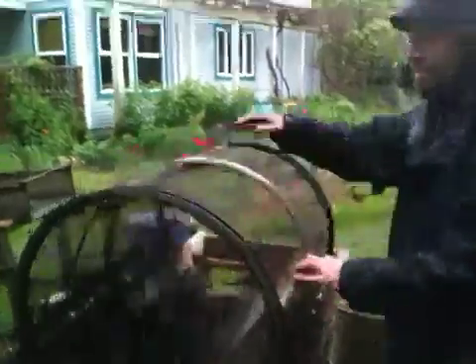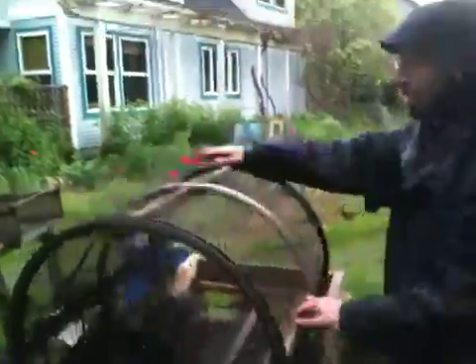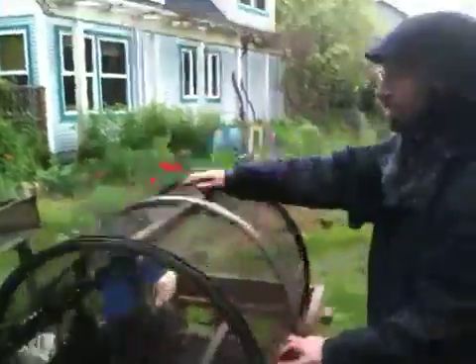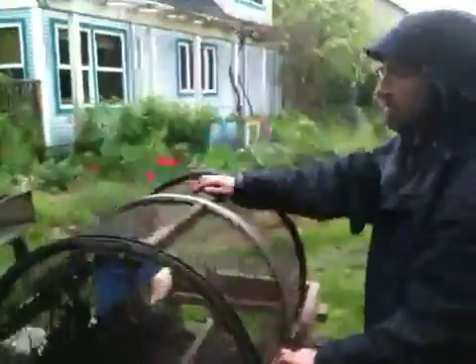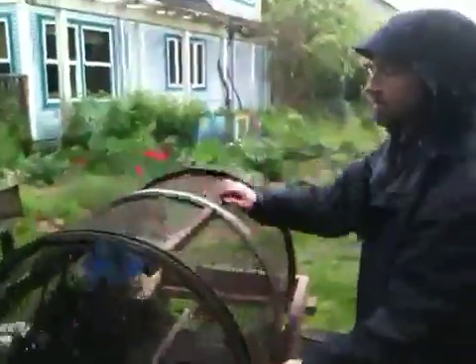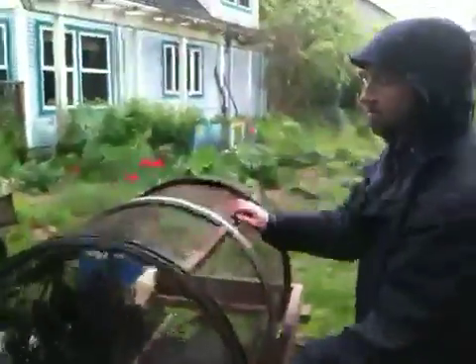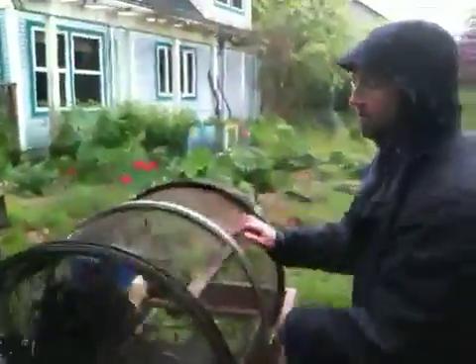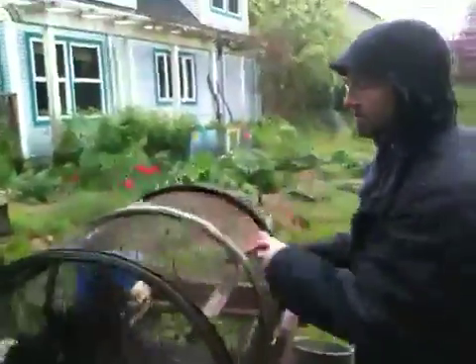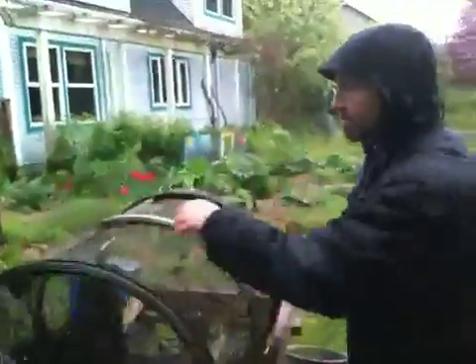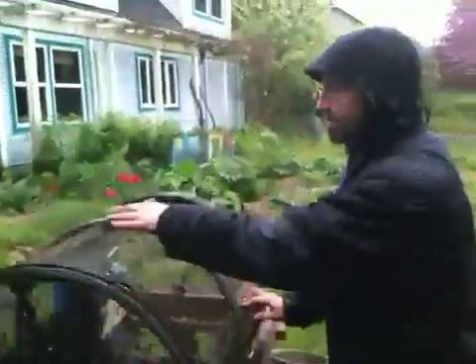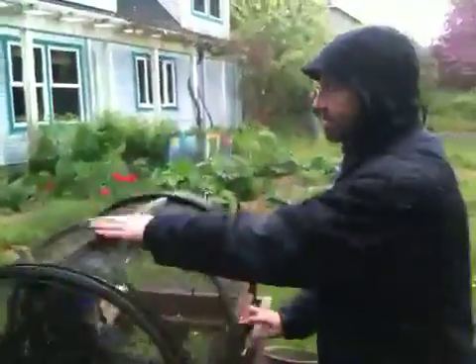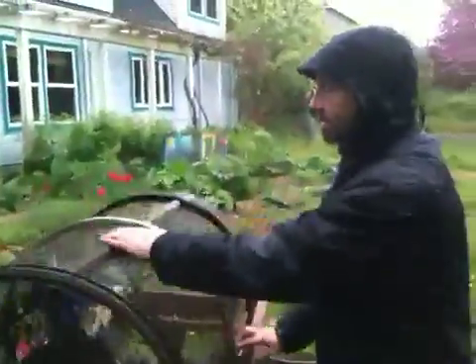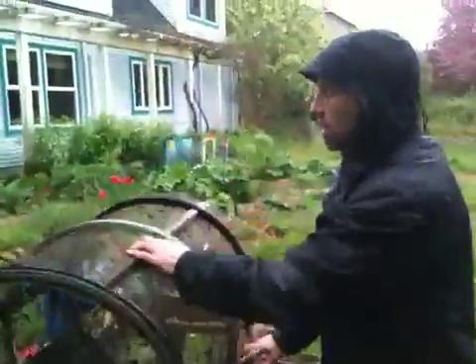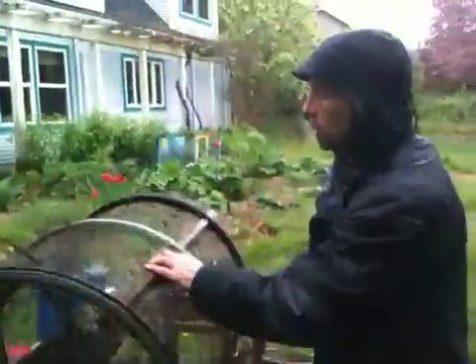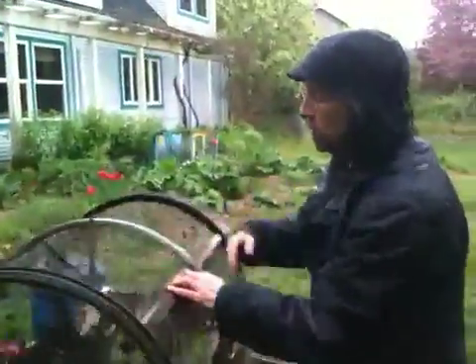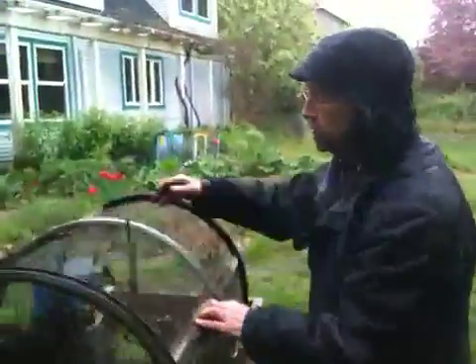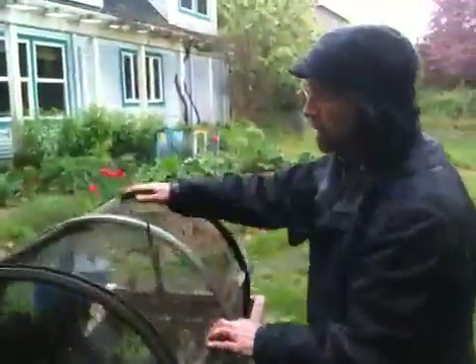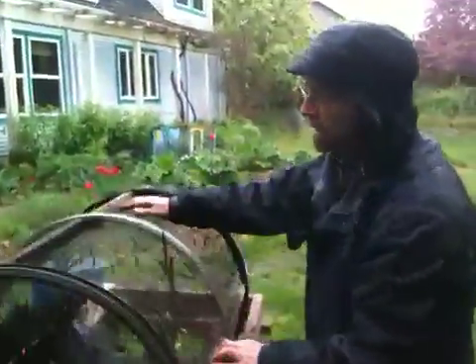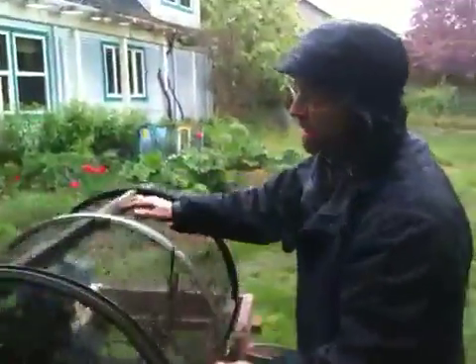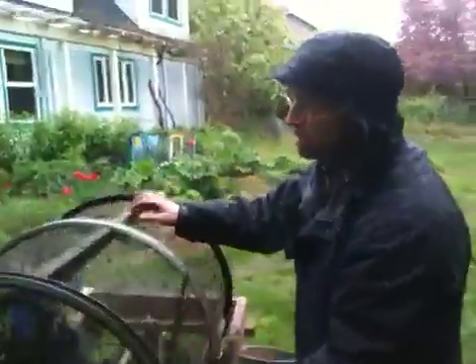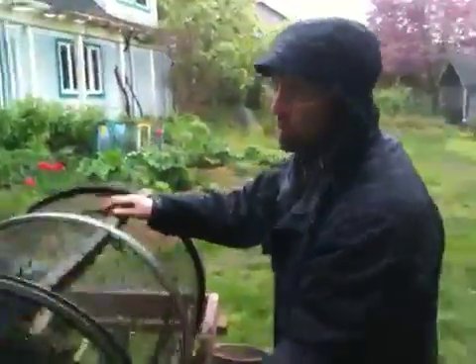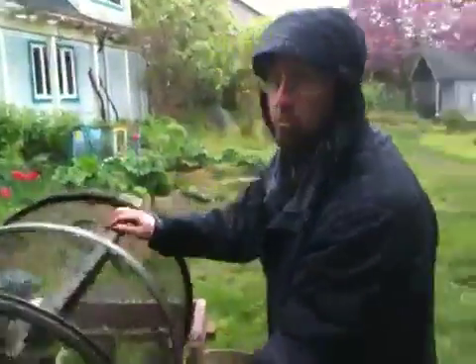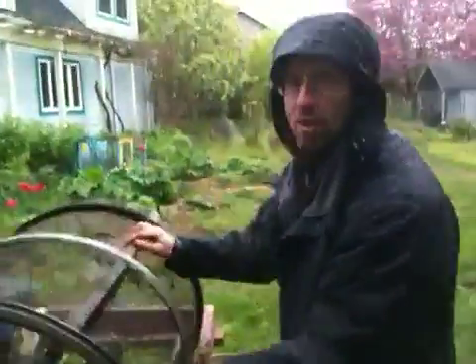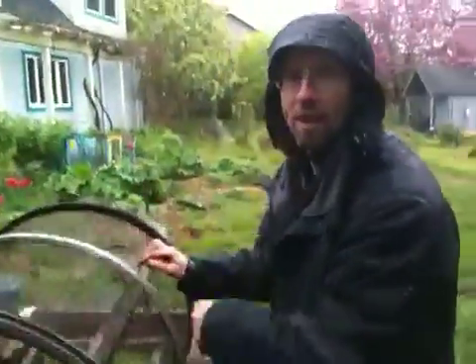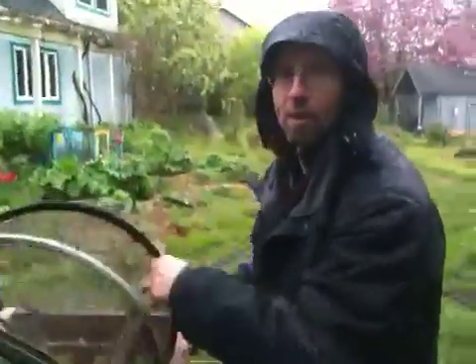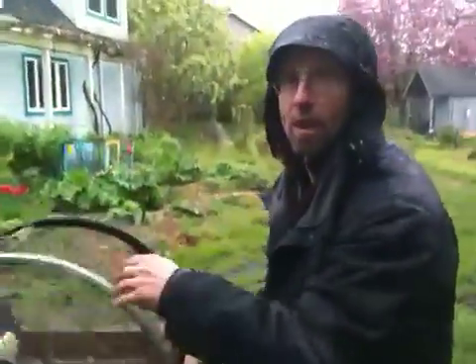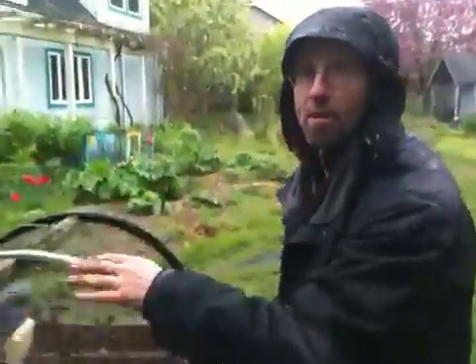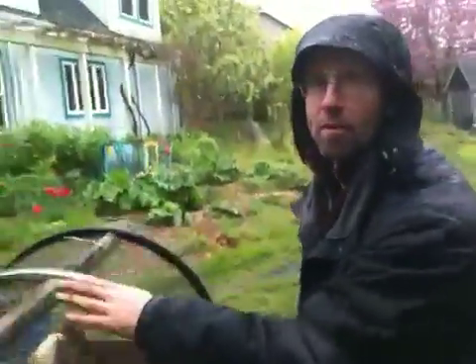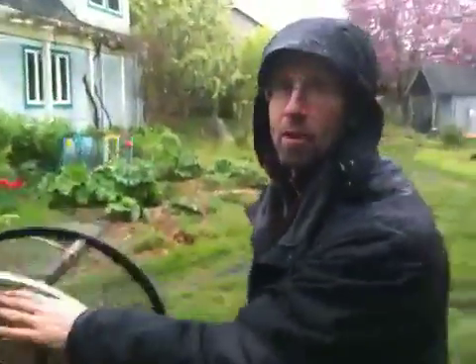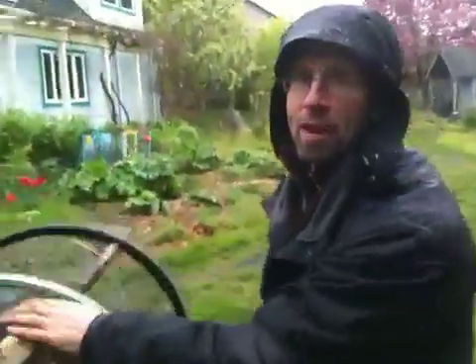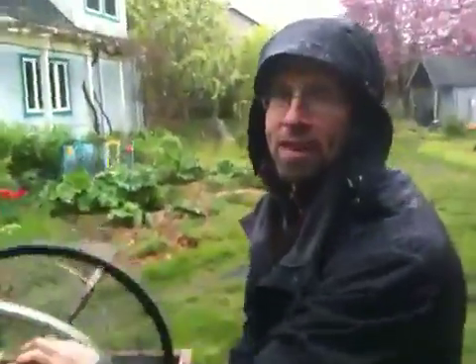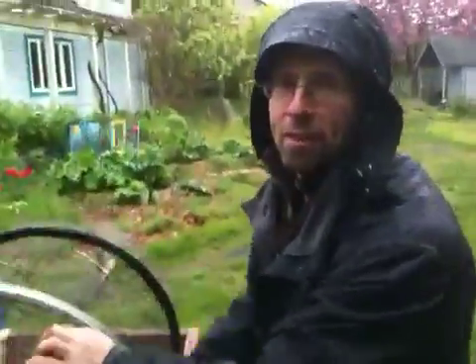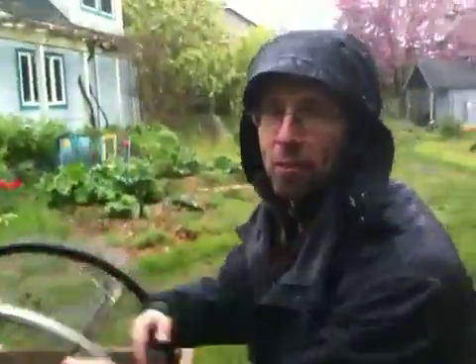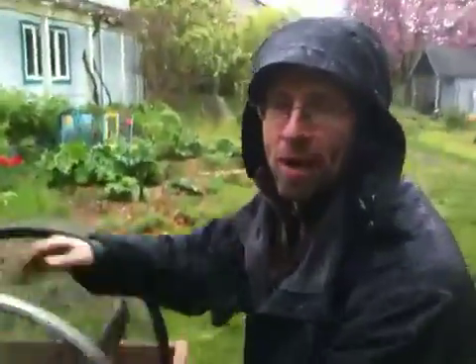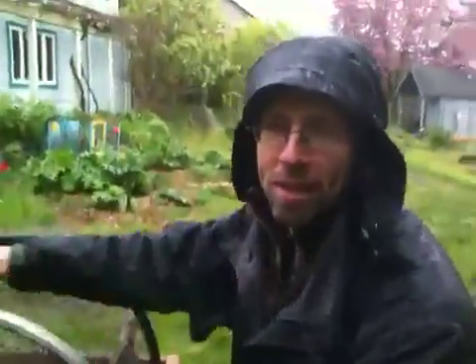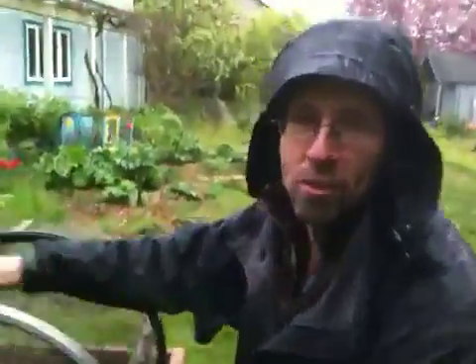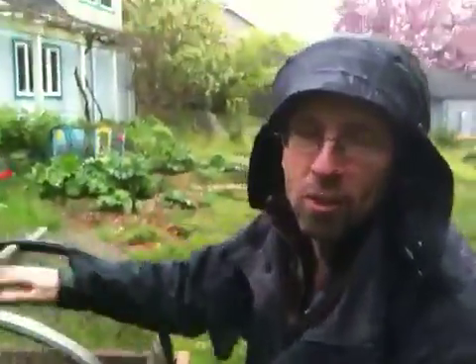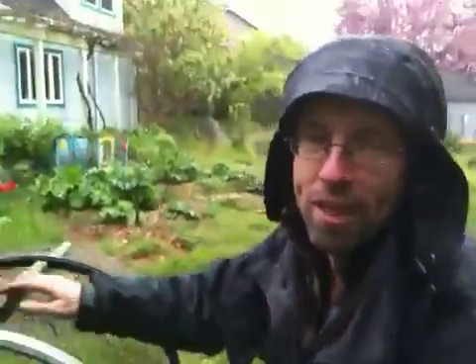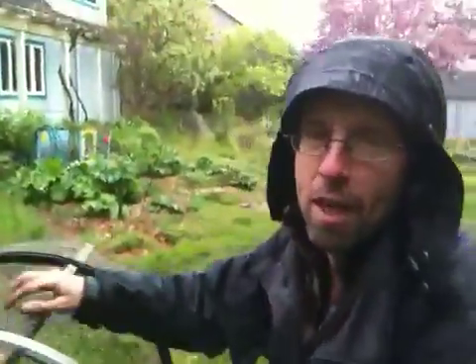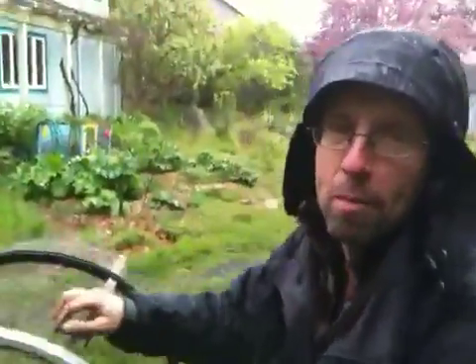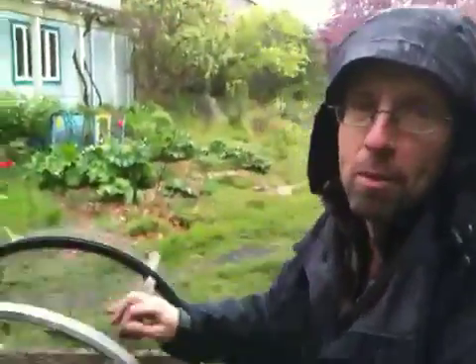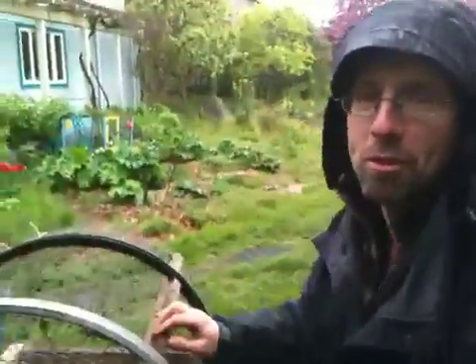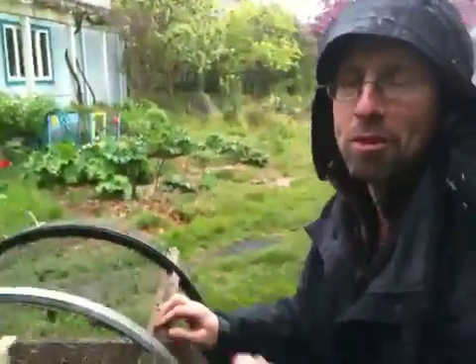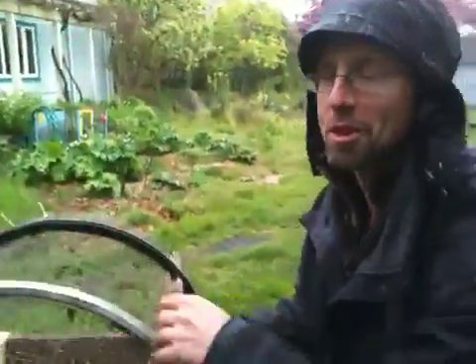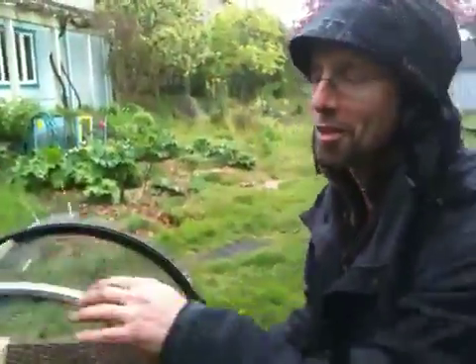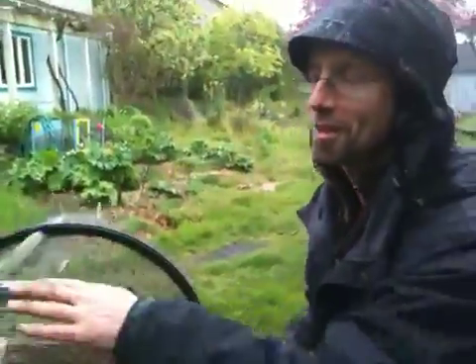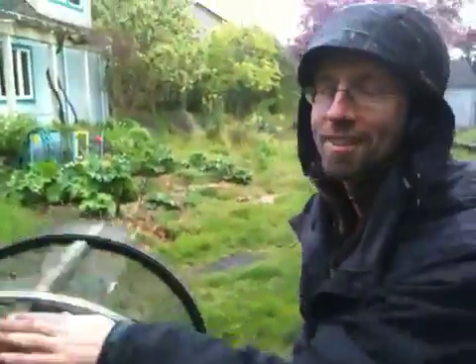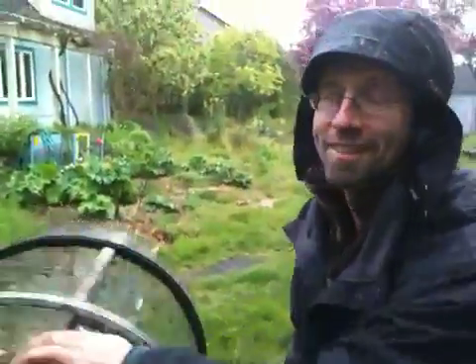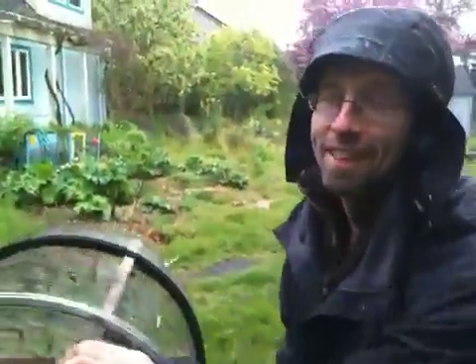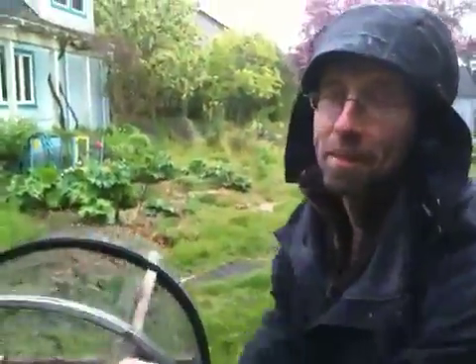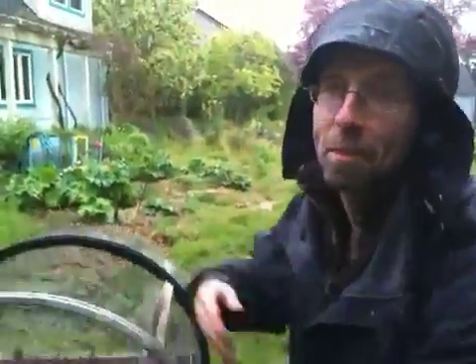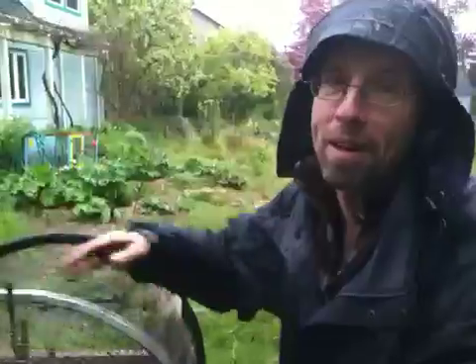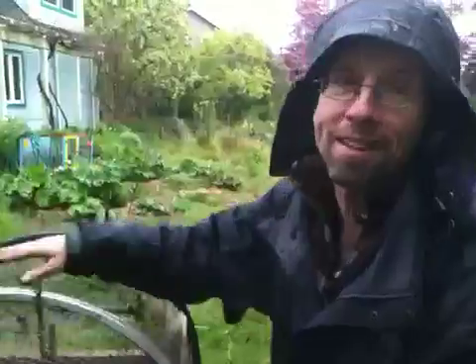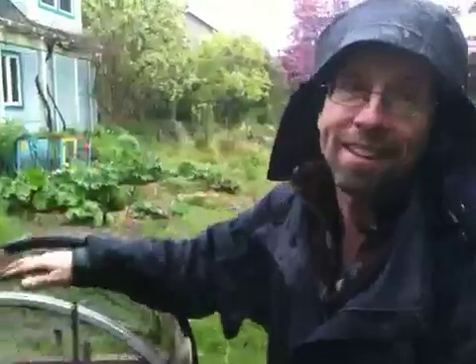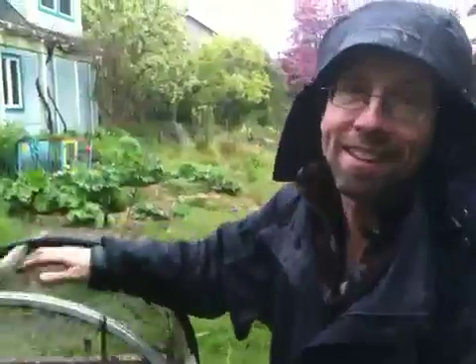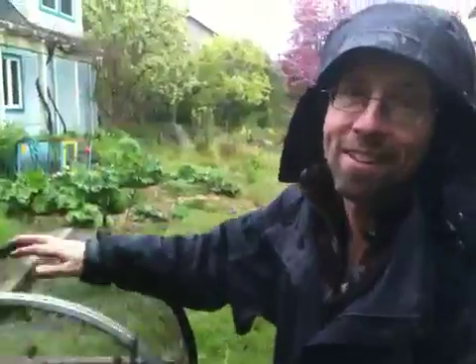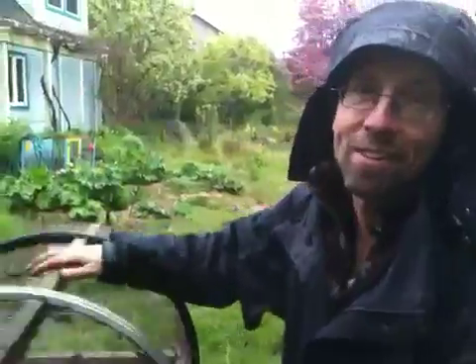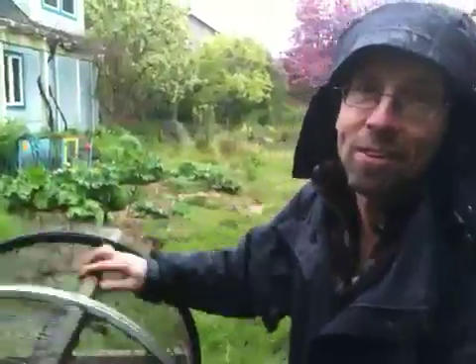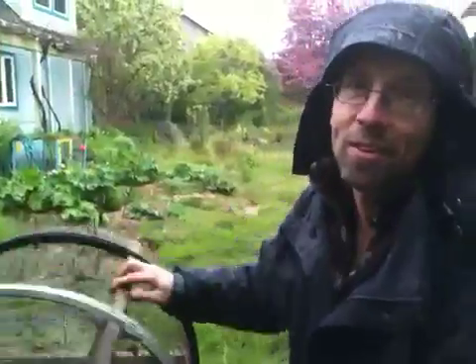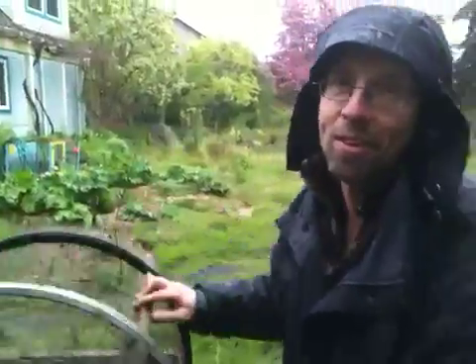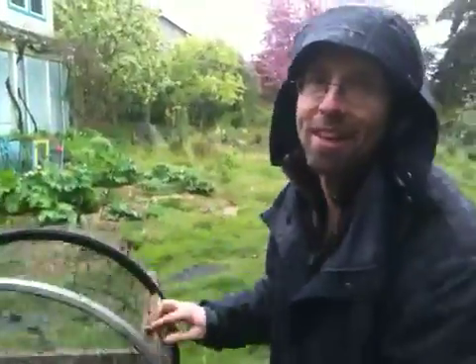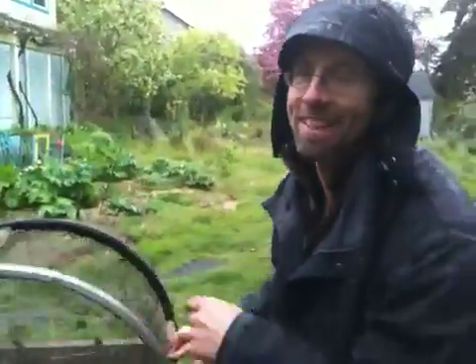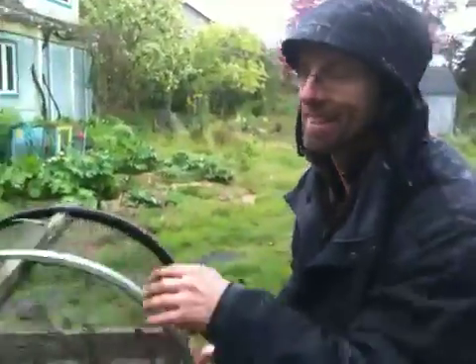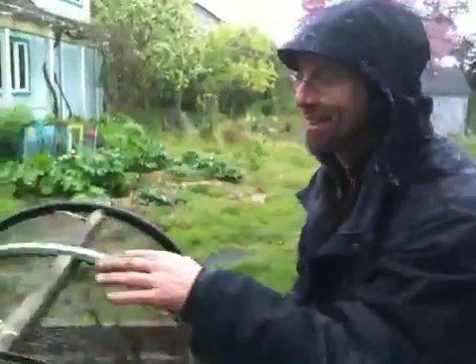What are you doing, Van? We're screening compost today. We're having fun in the rain. Screening compost just doesn't get any better than this right here.